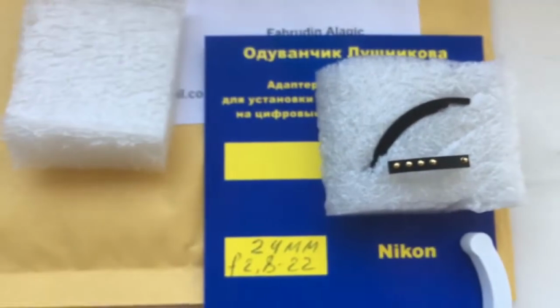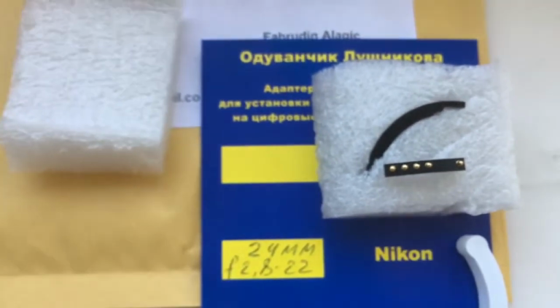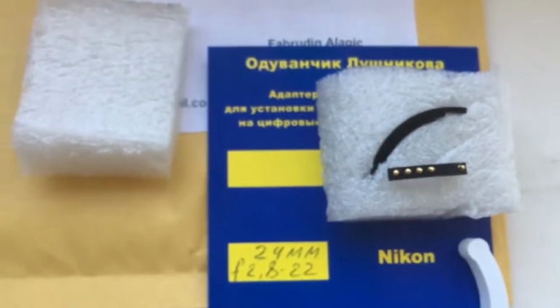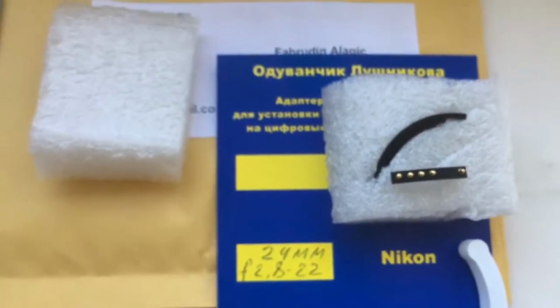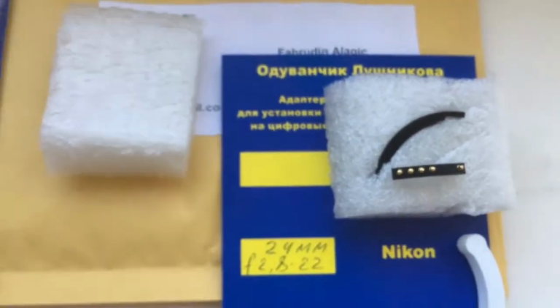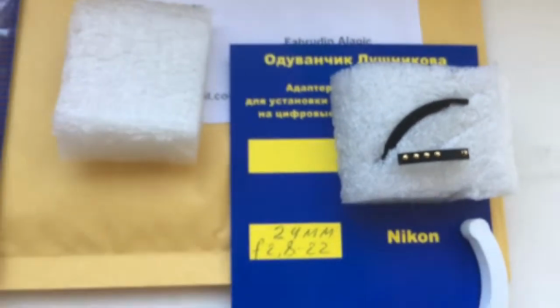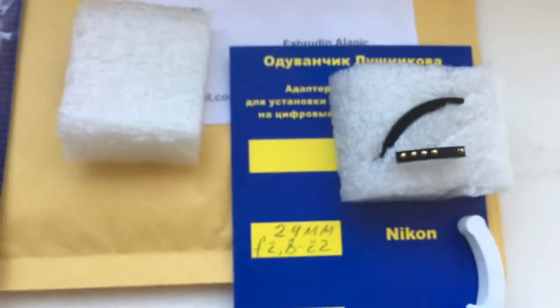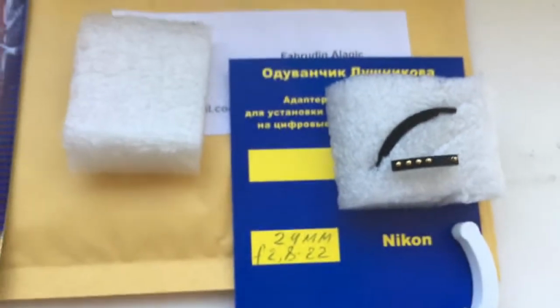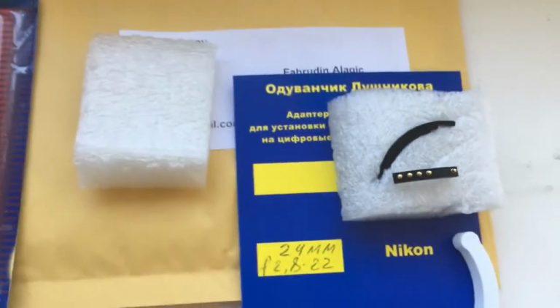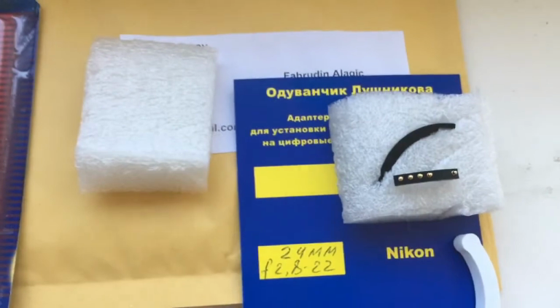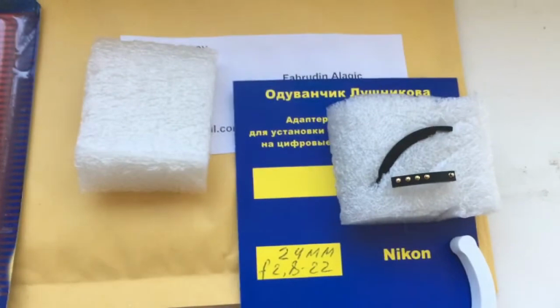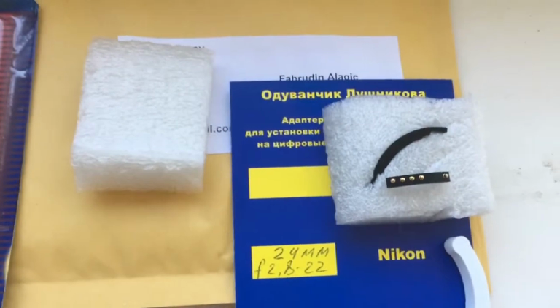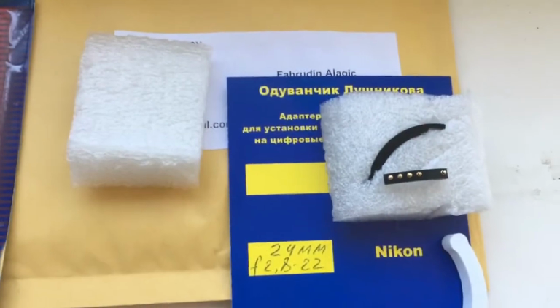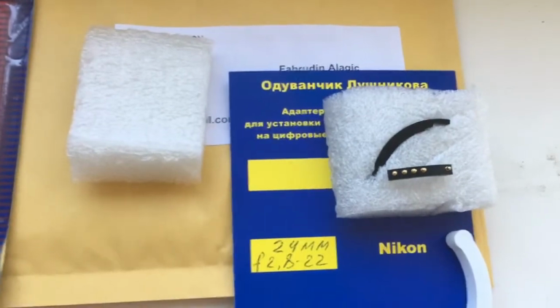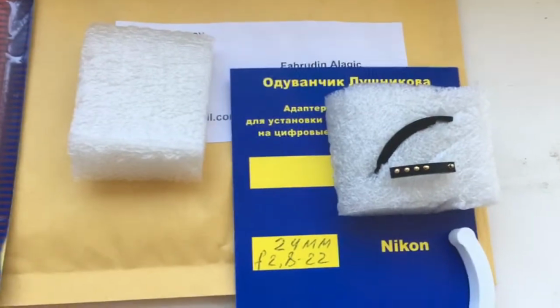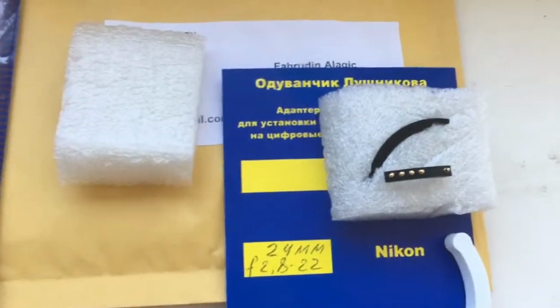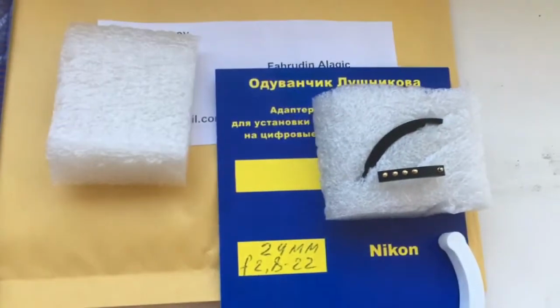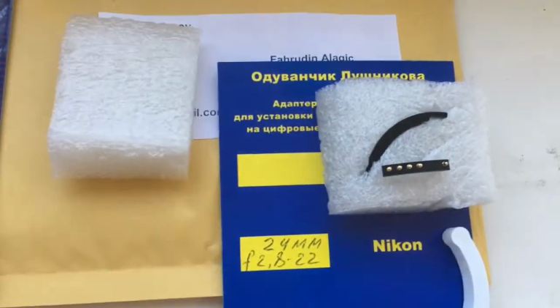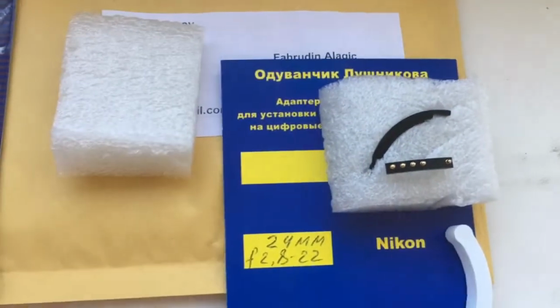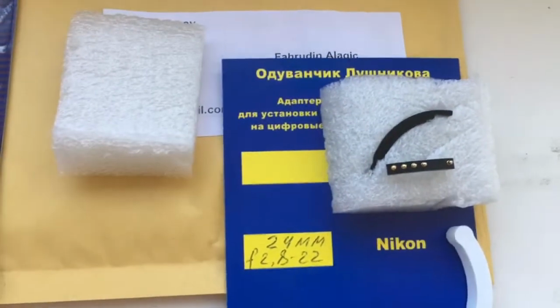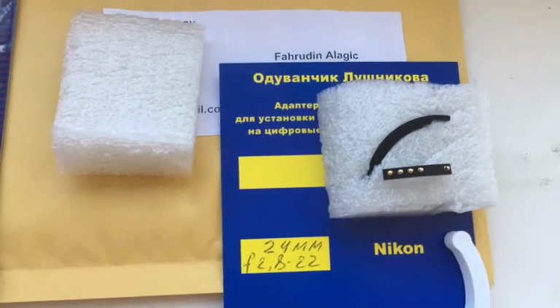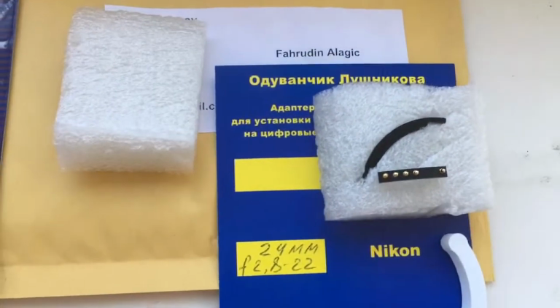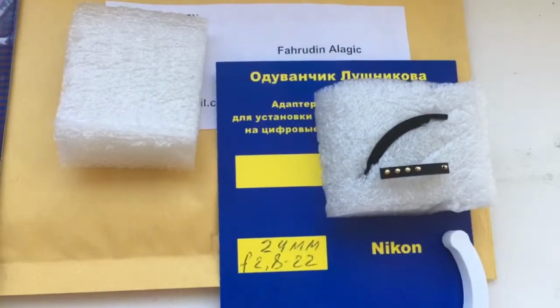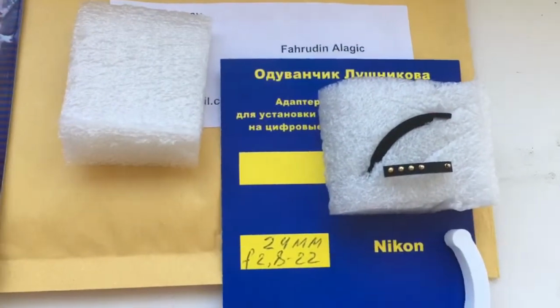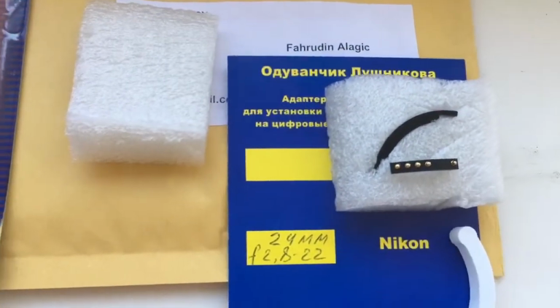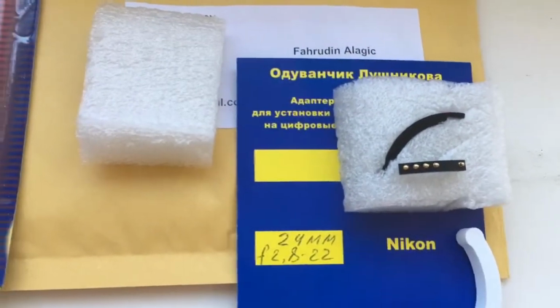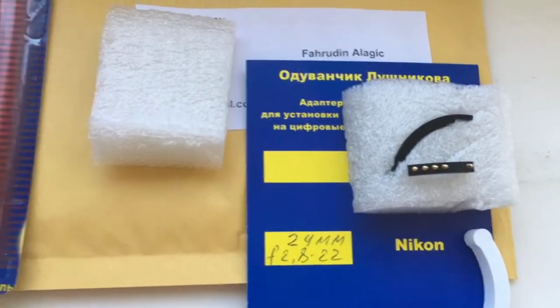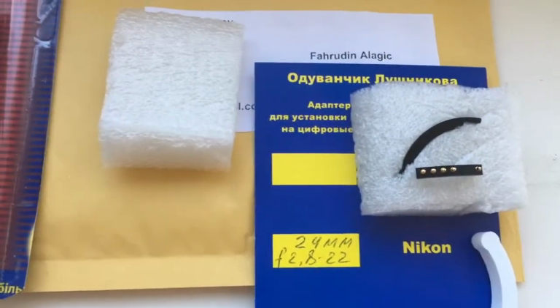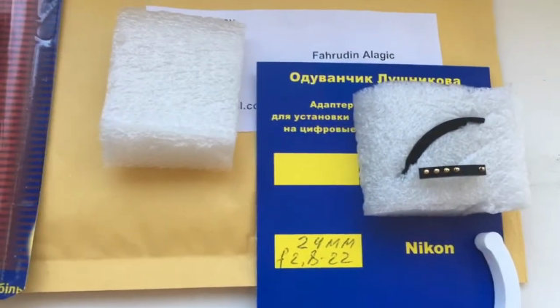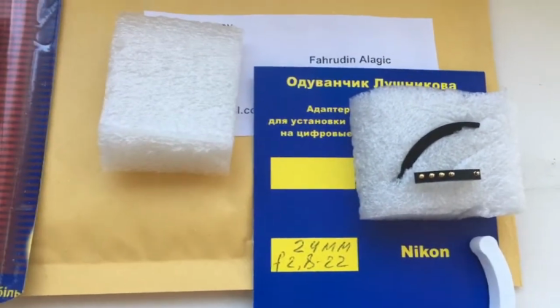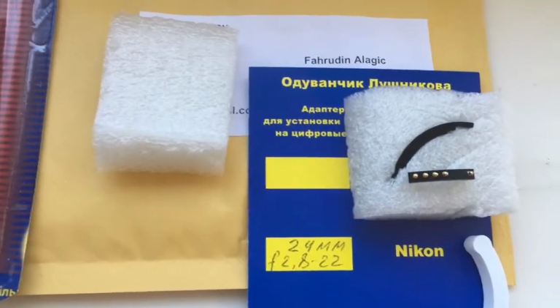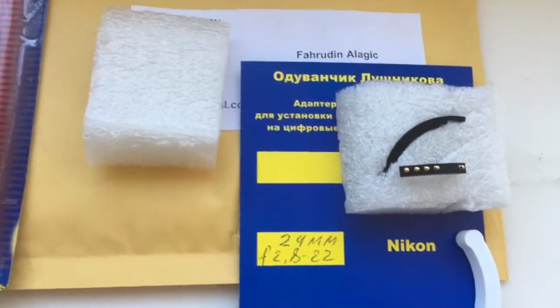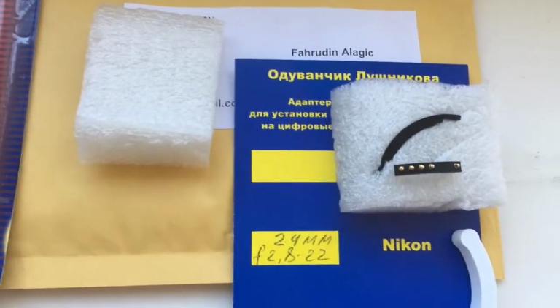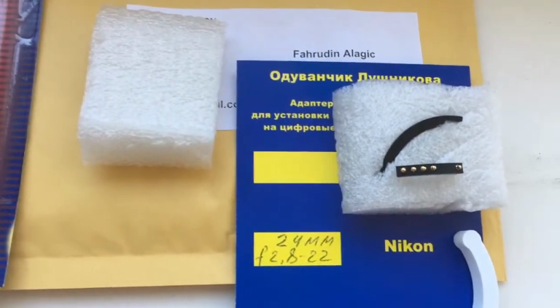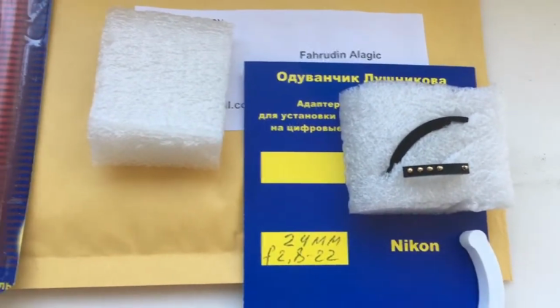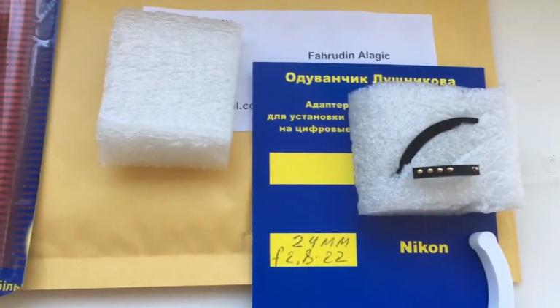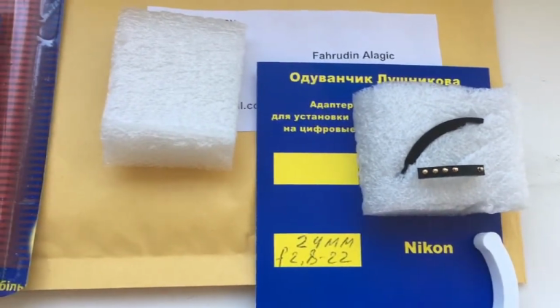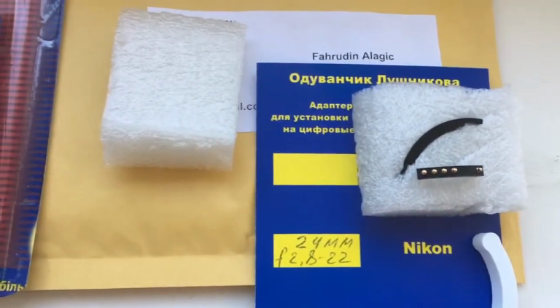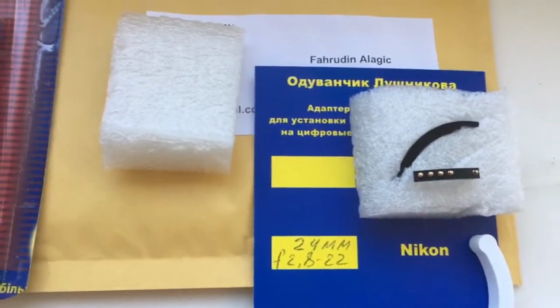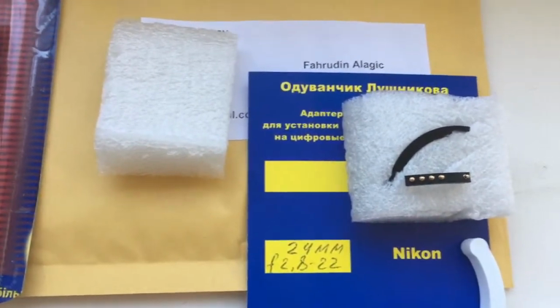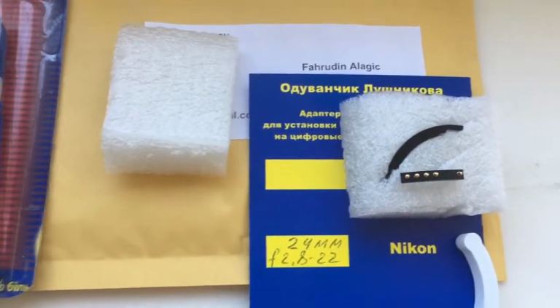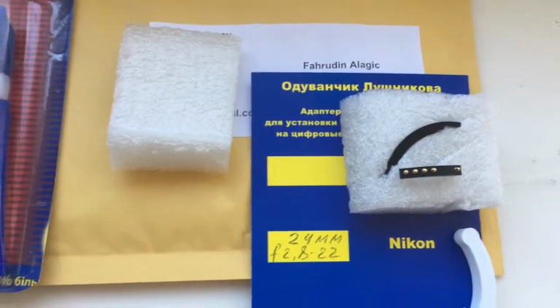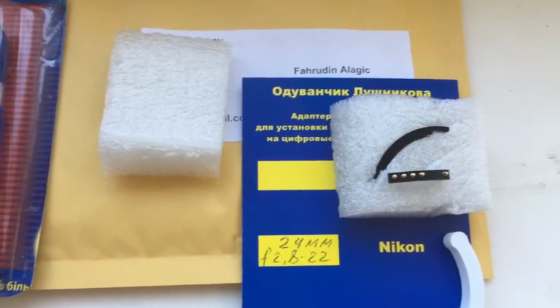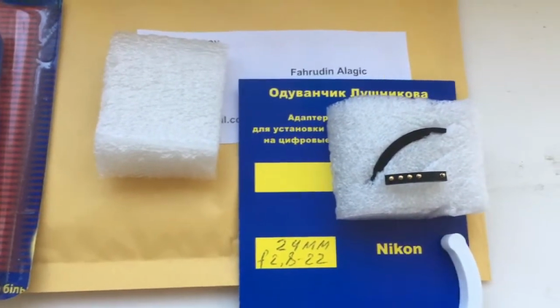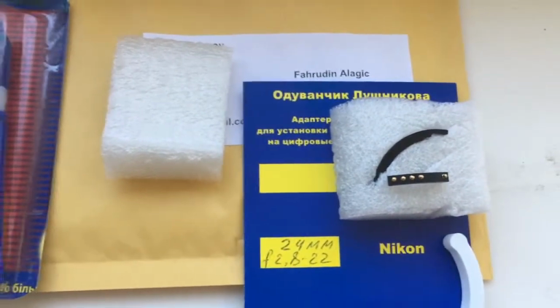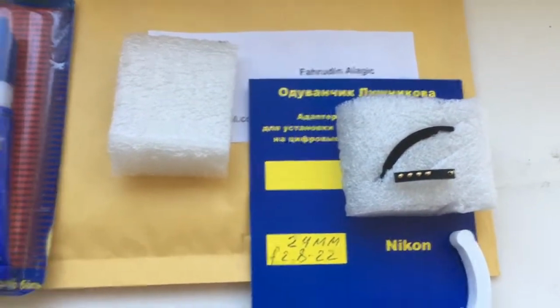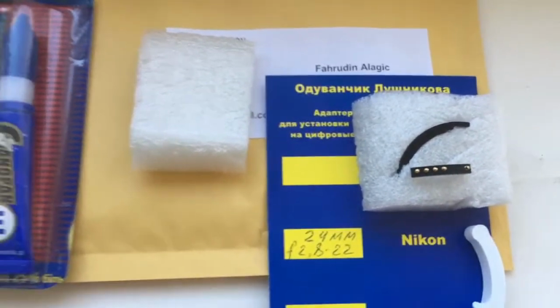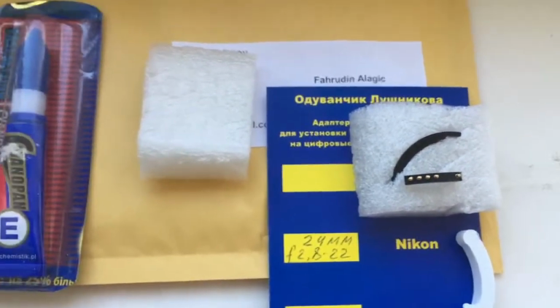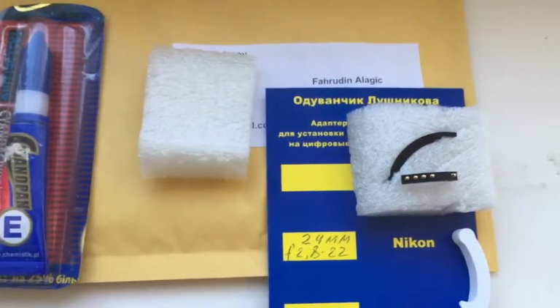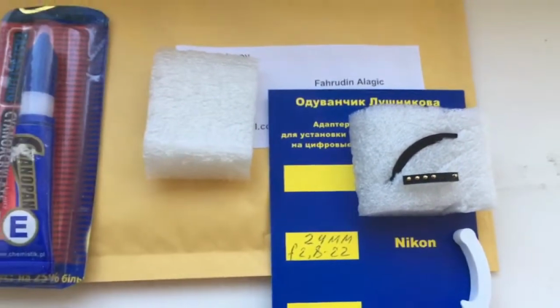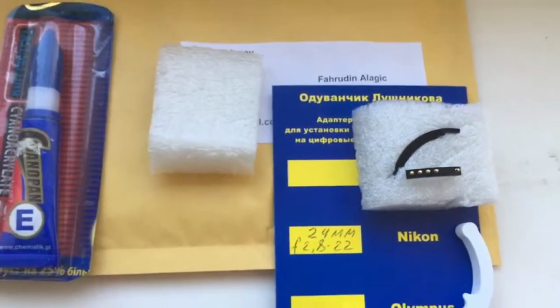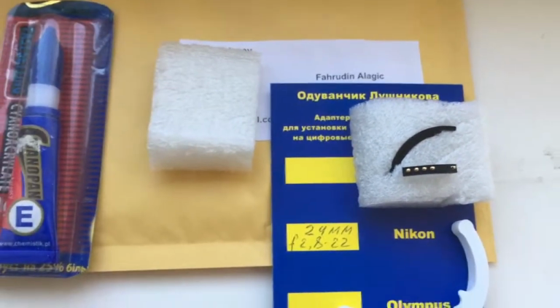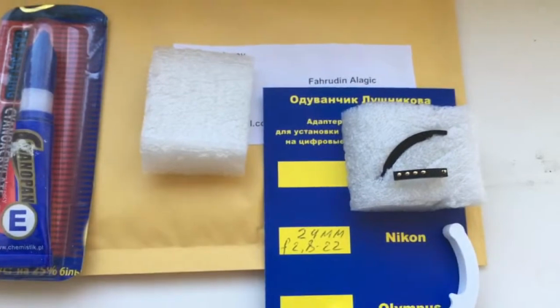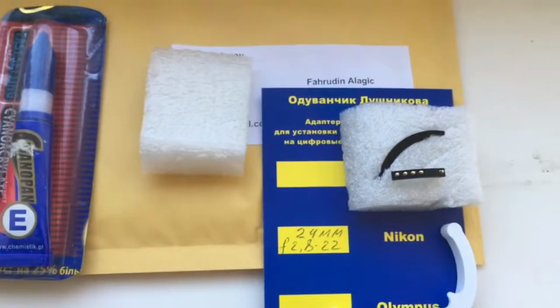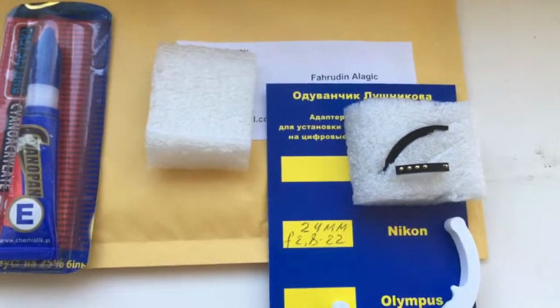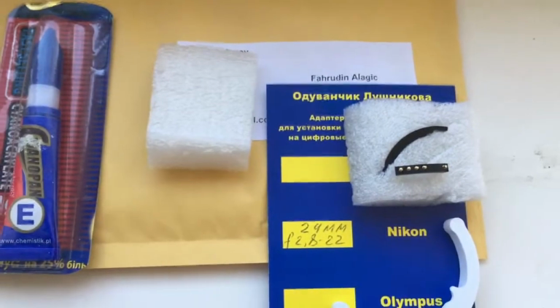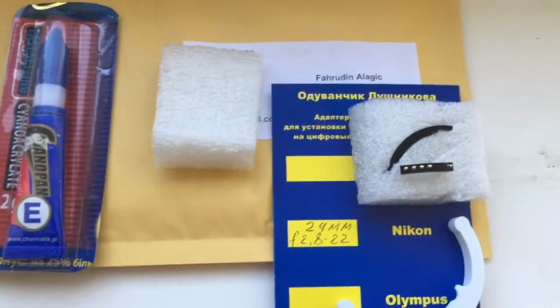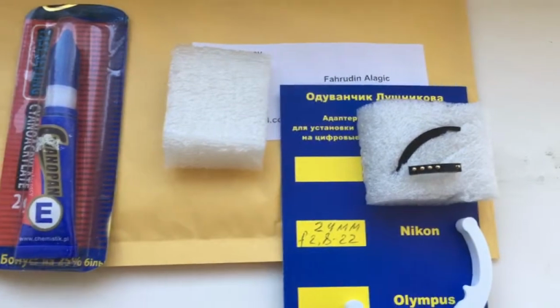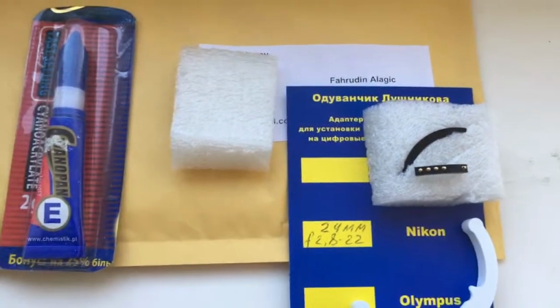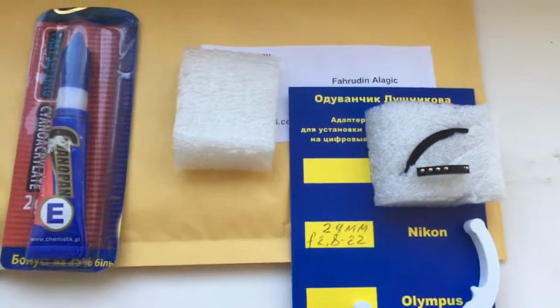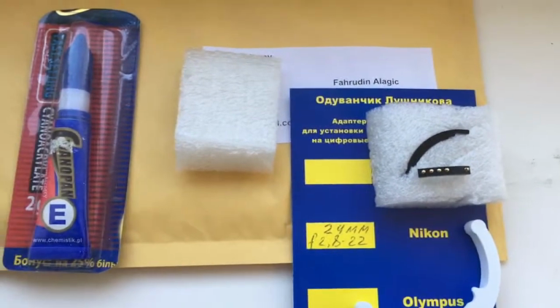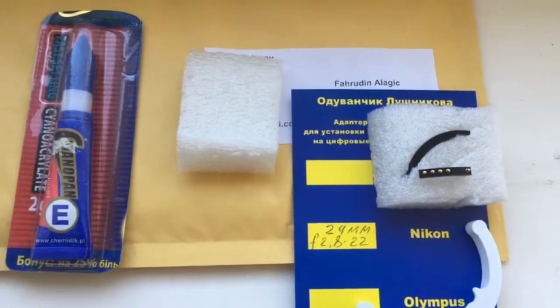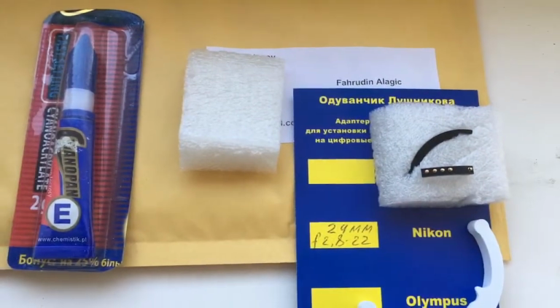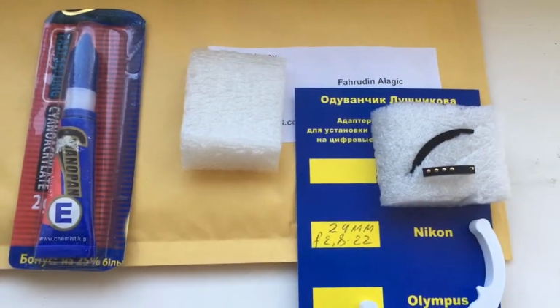Thank you for your attention. Now I will package a new chip and send it to you.